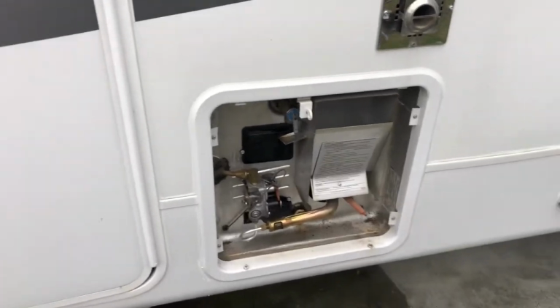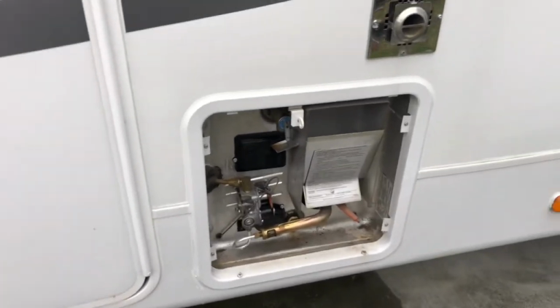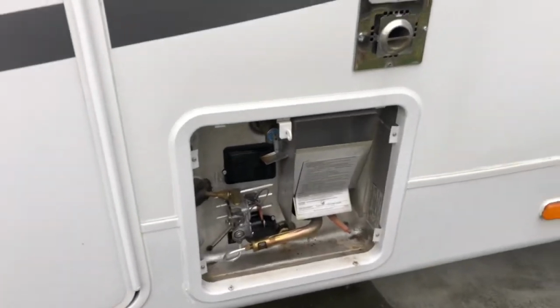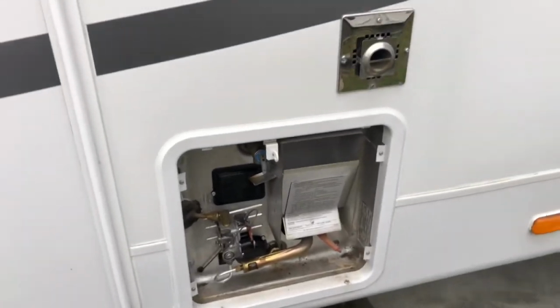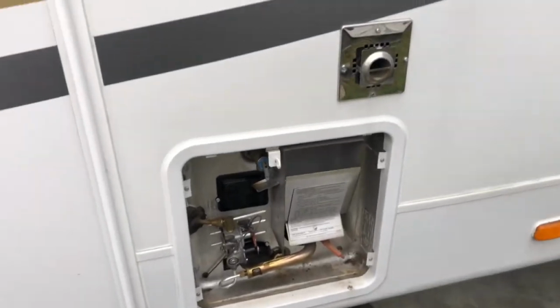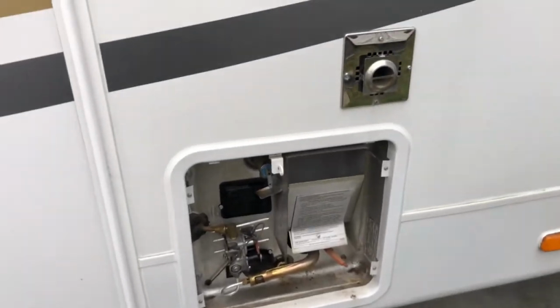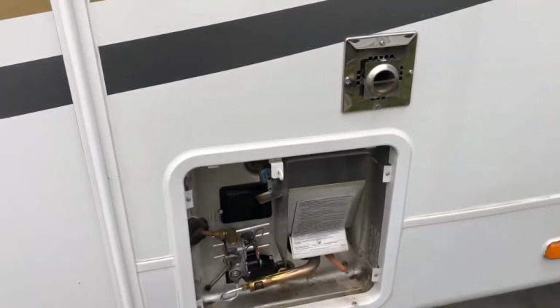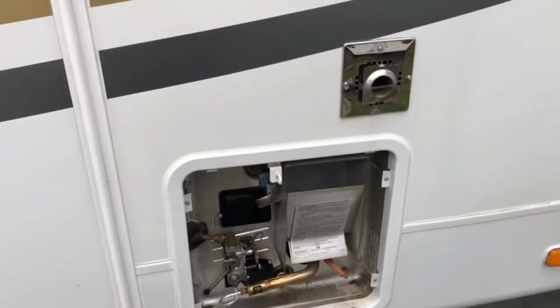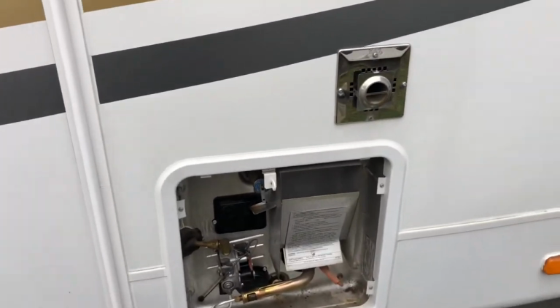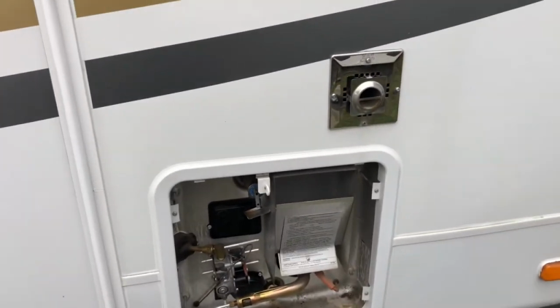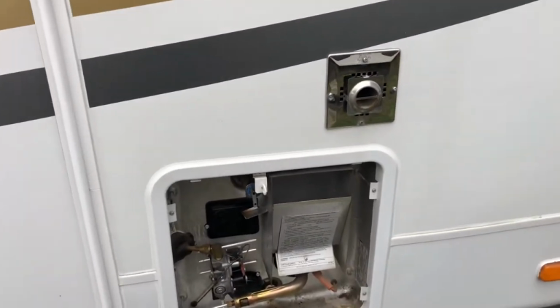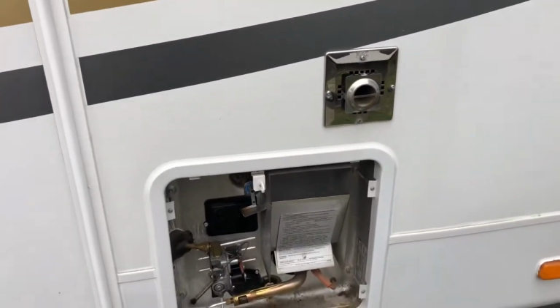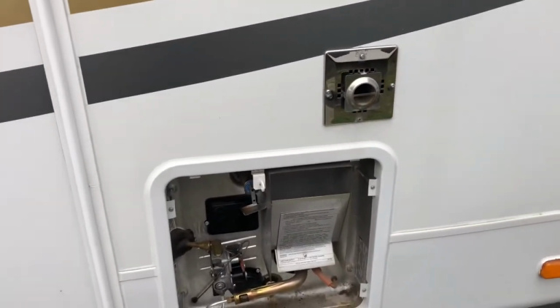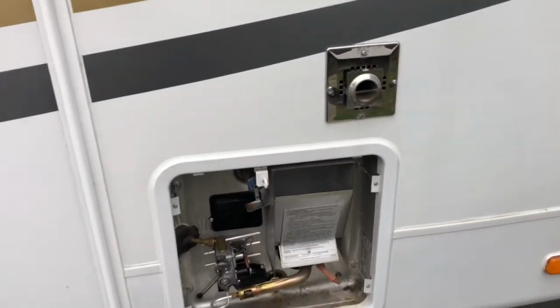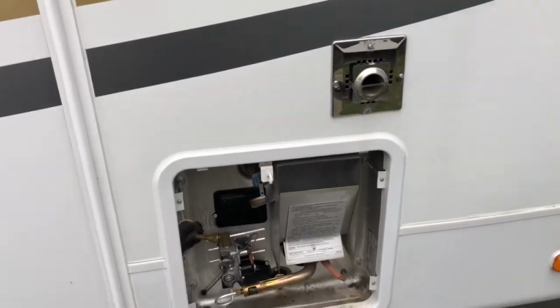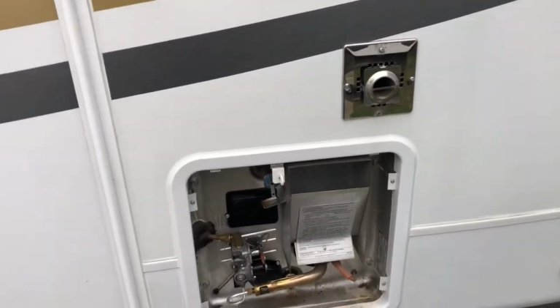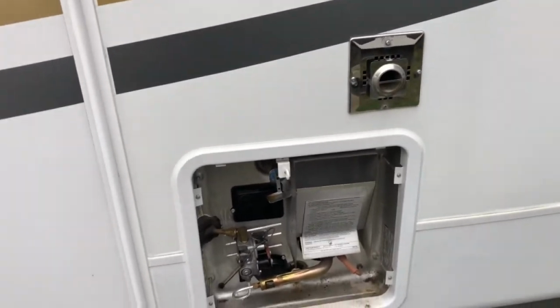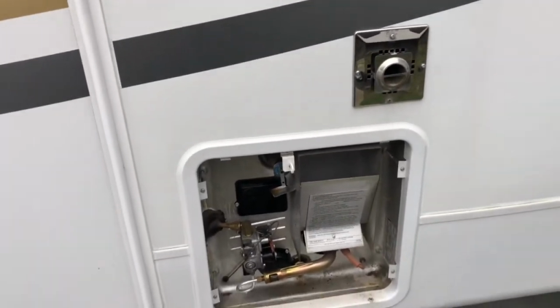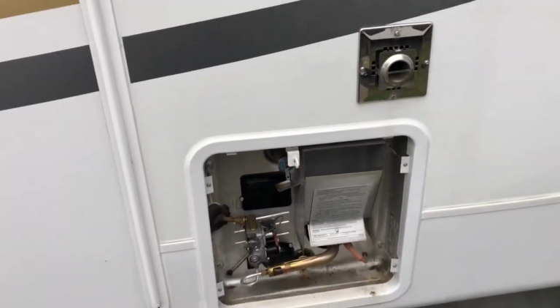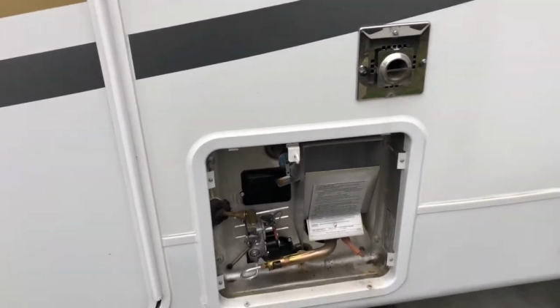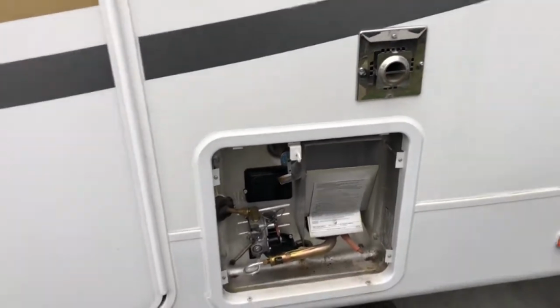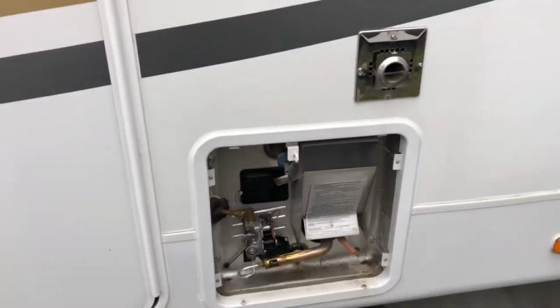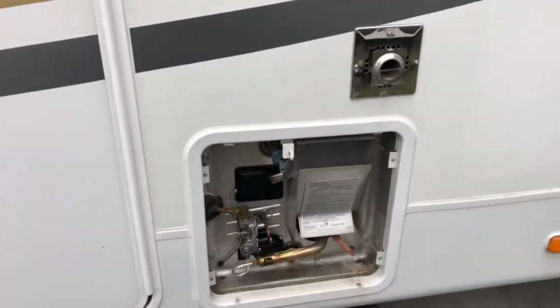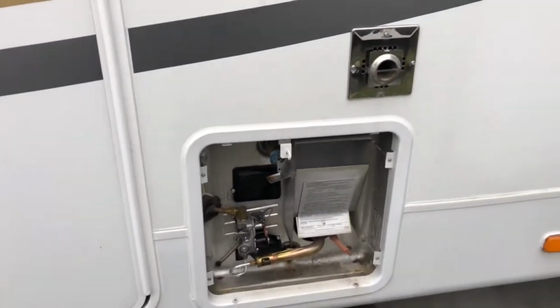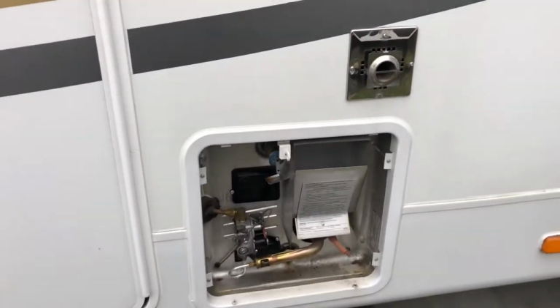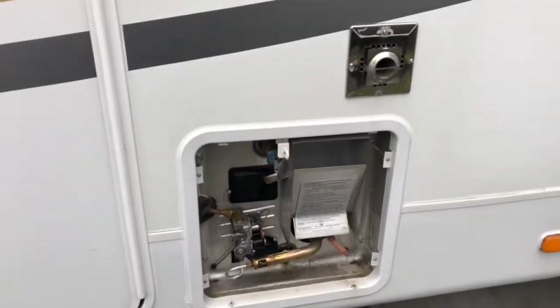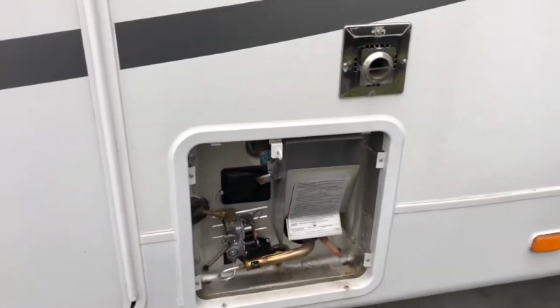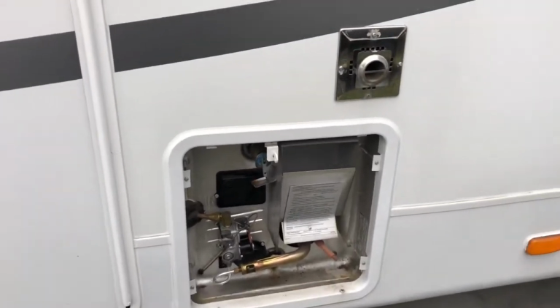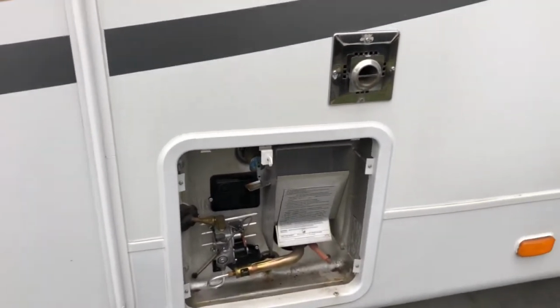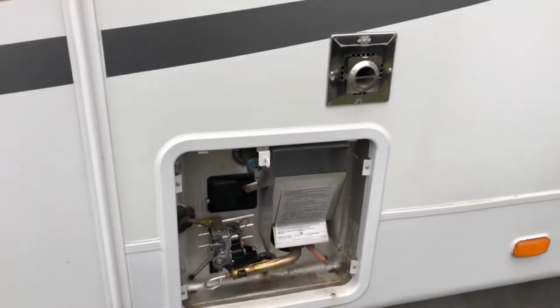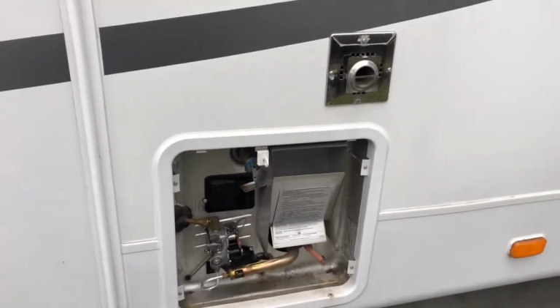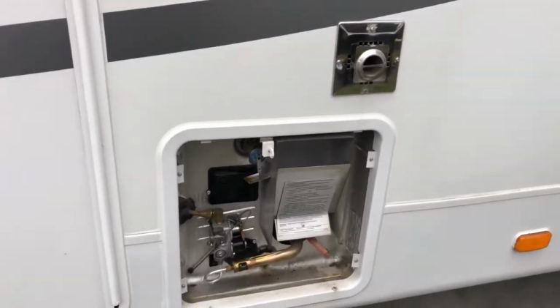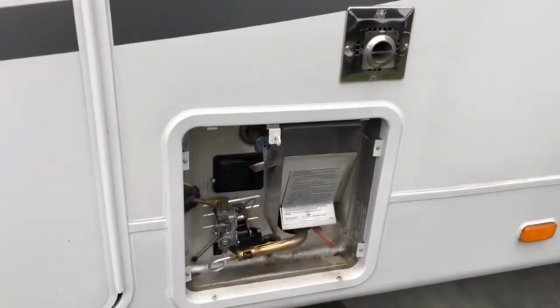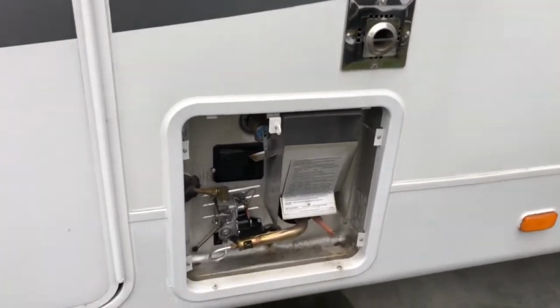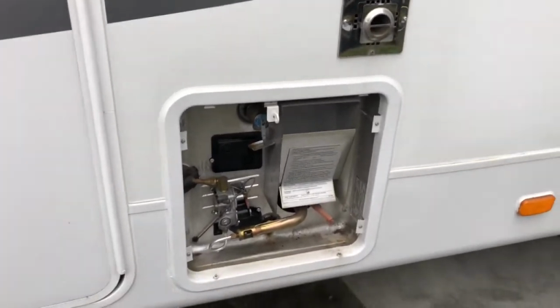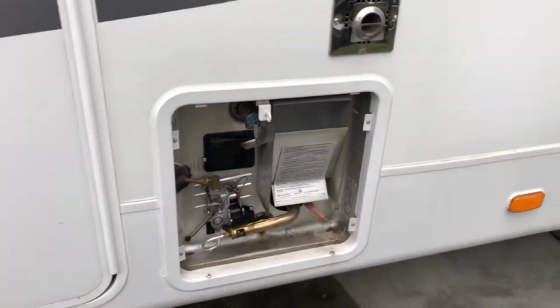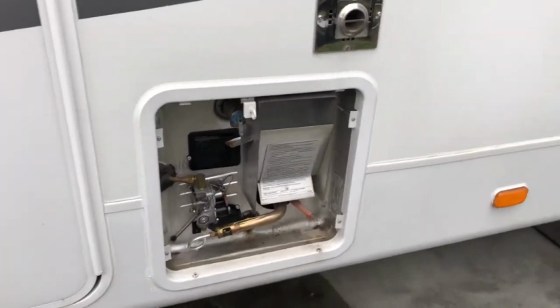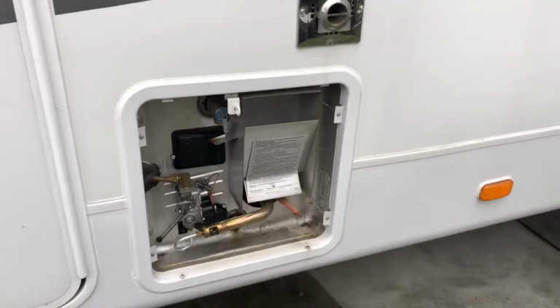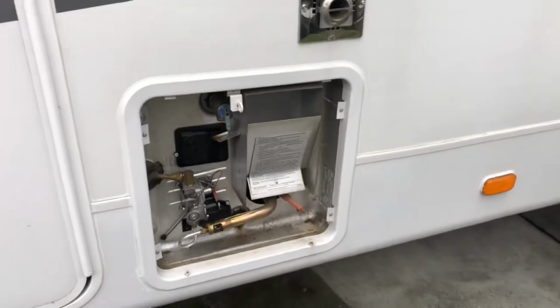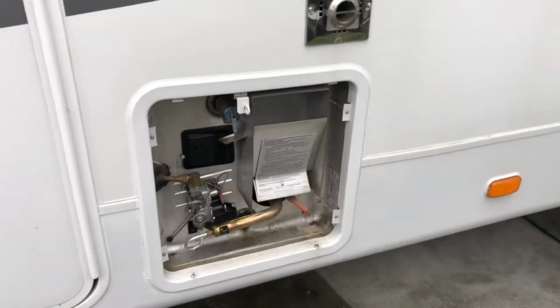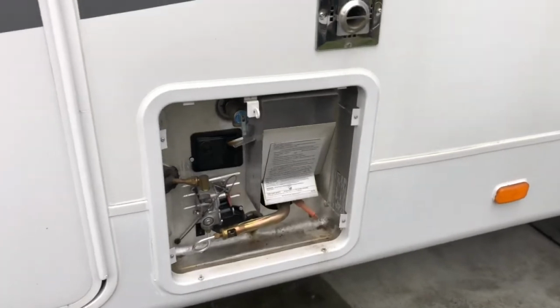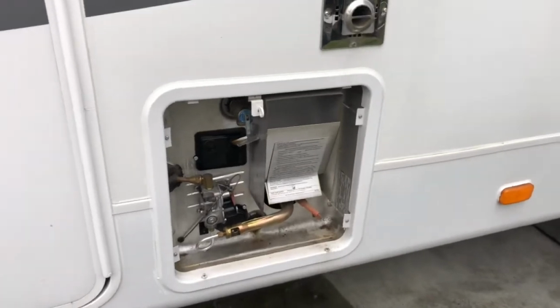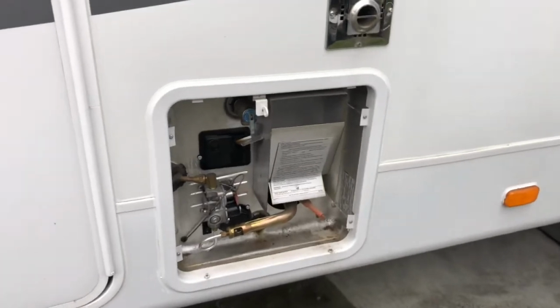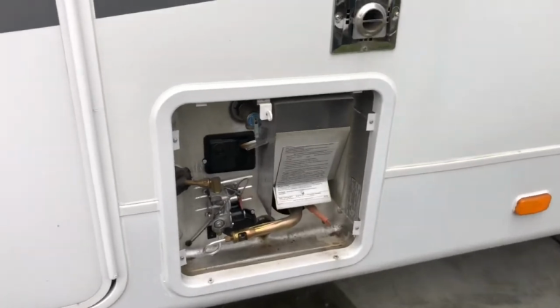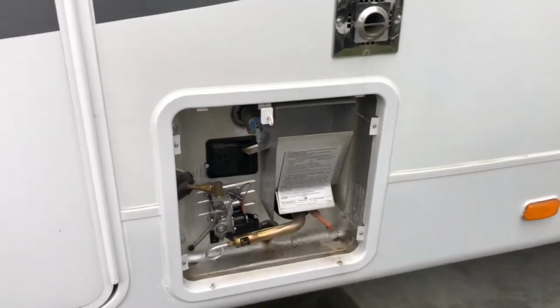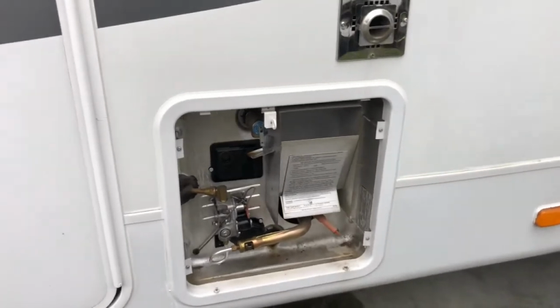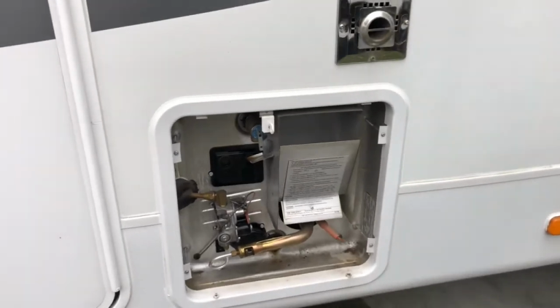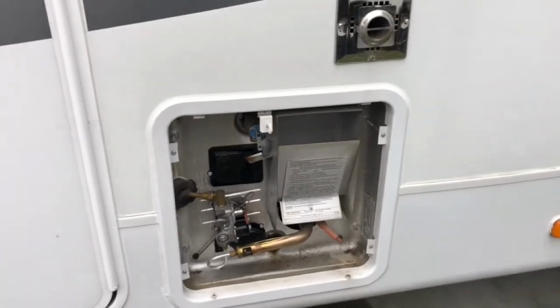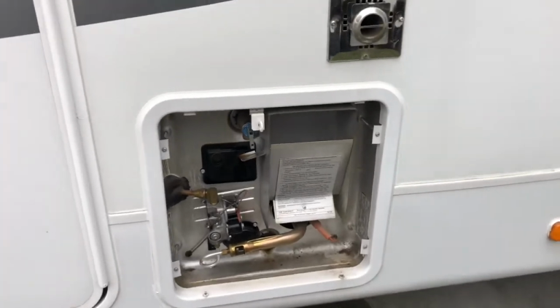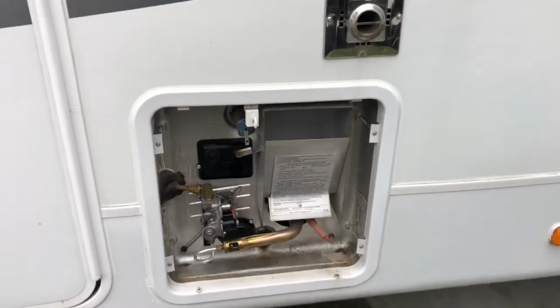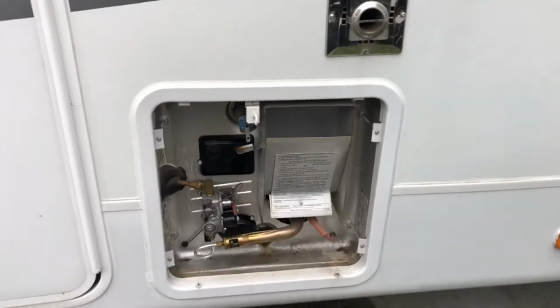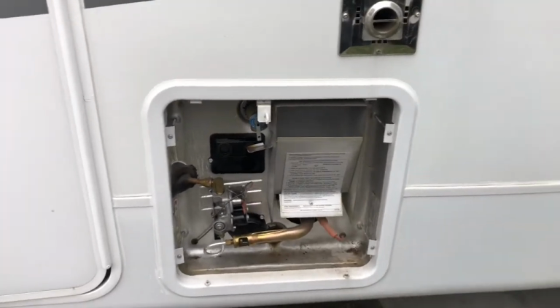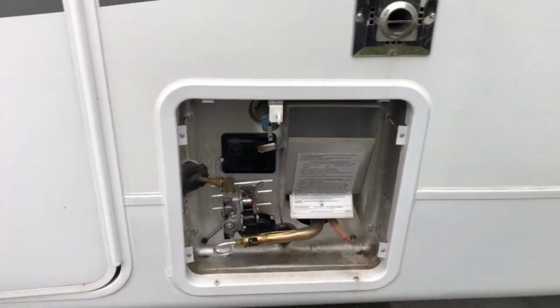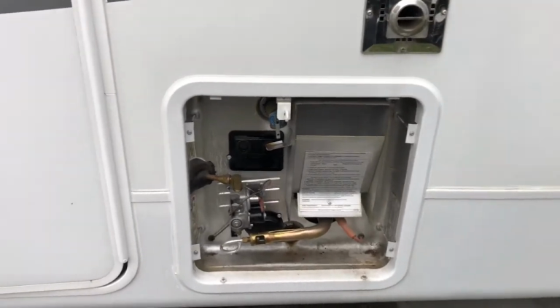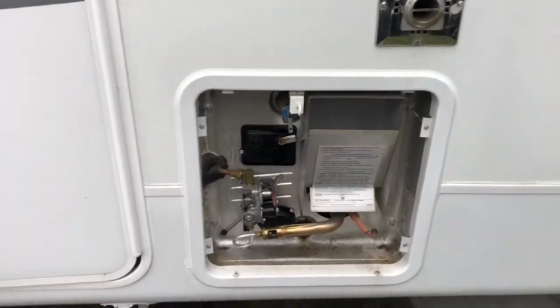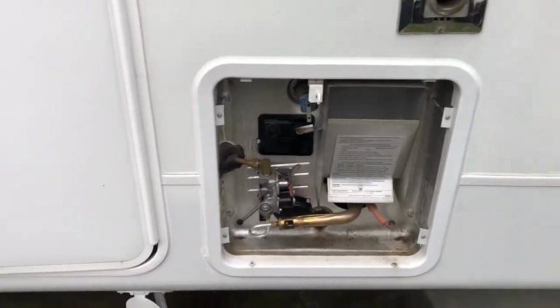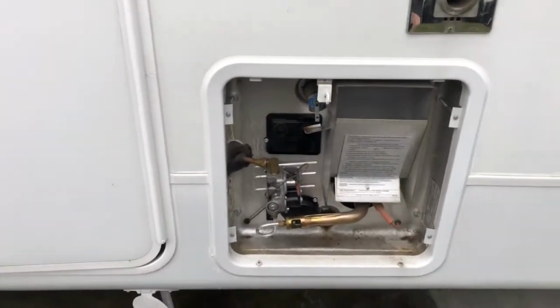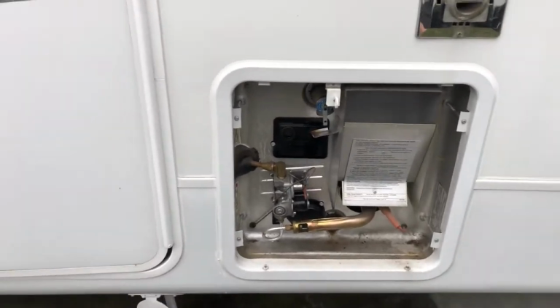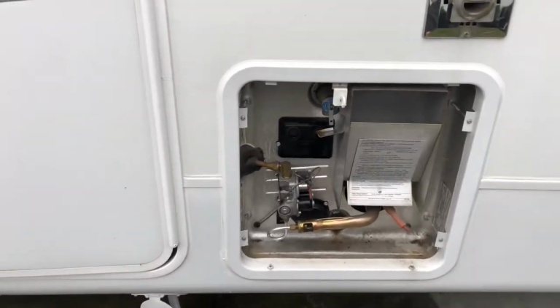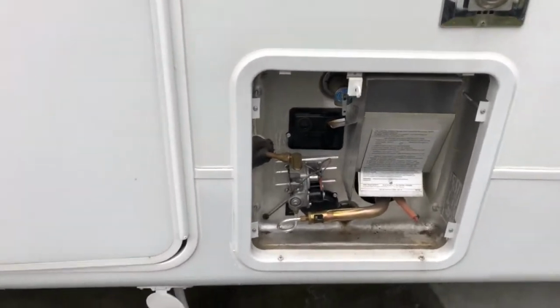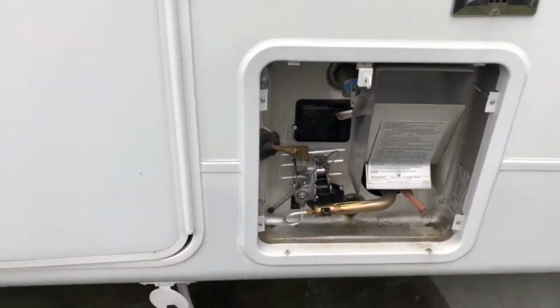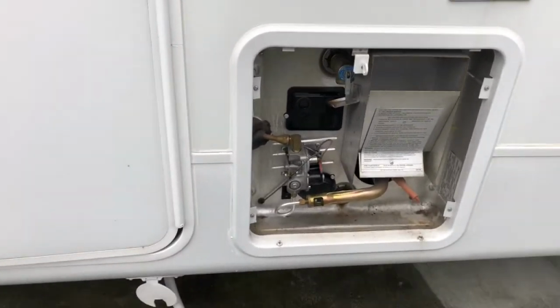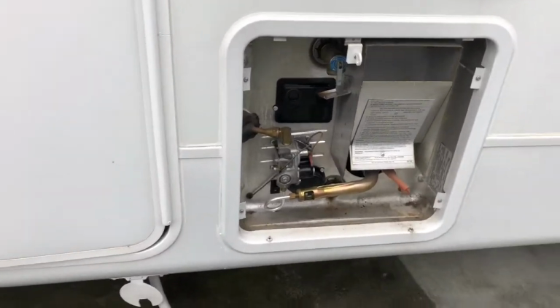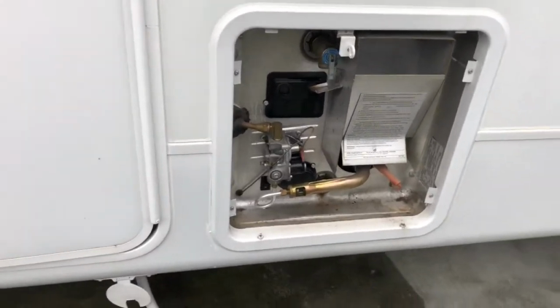Hey guys, Joey here with Joe's RV Tech DIY. Today we're going to change out an anode rod on a 12-gallon Suburban water heater.